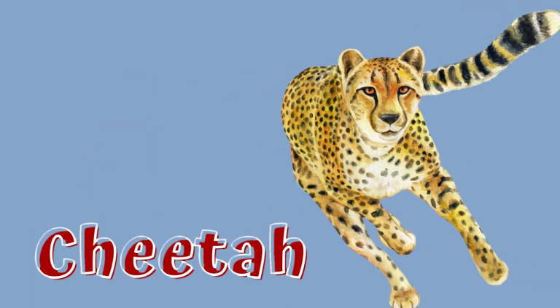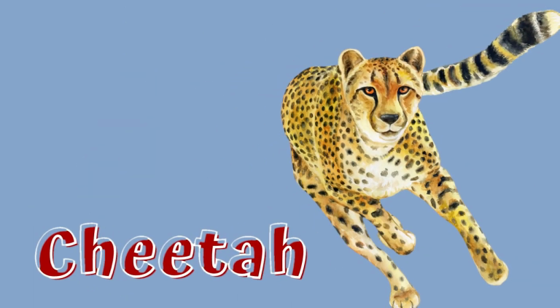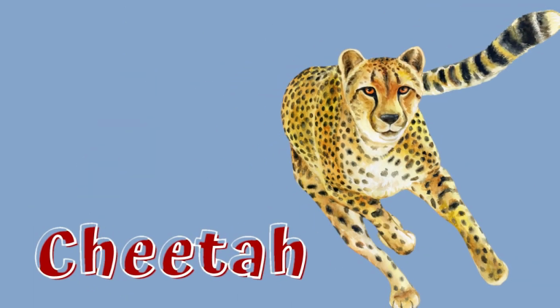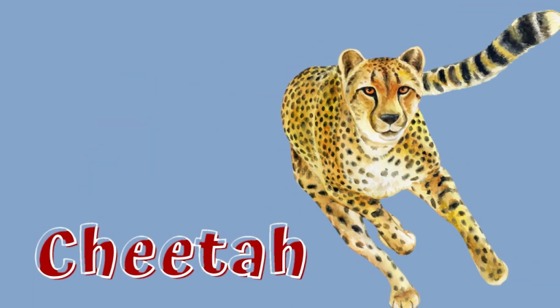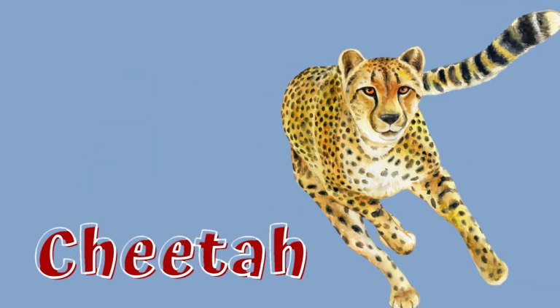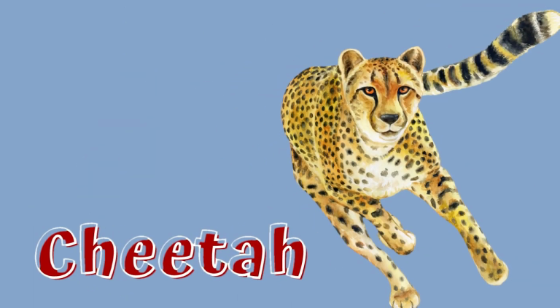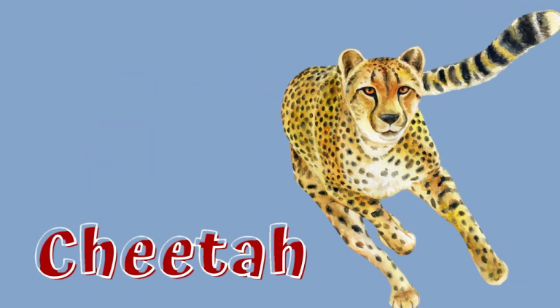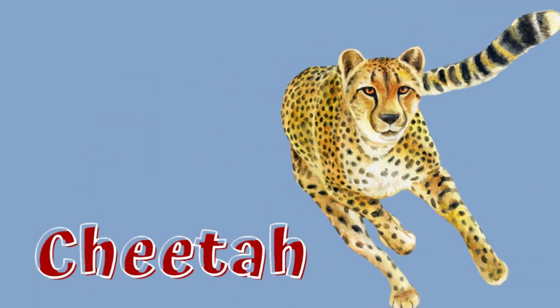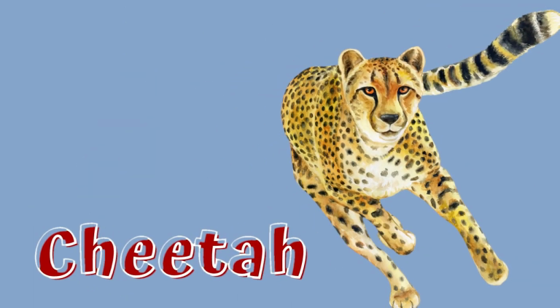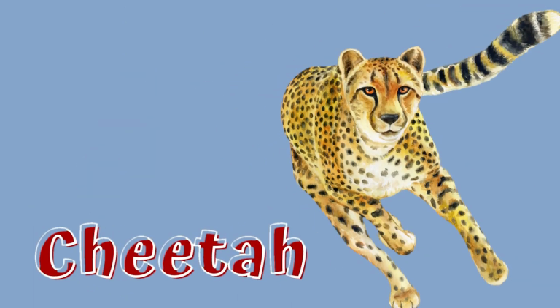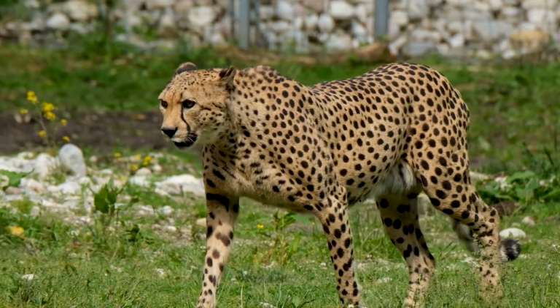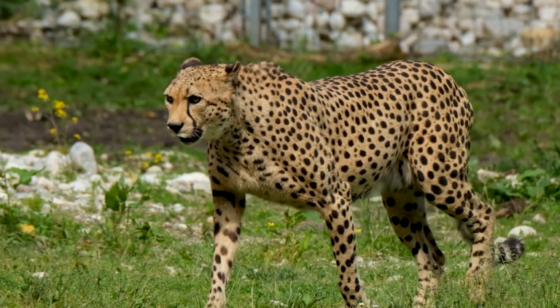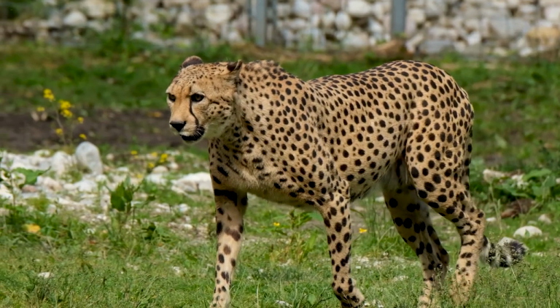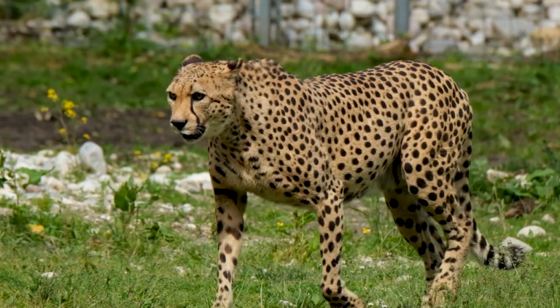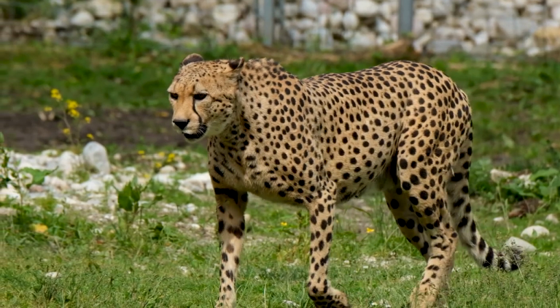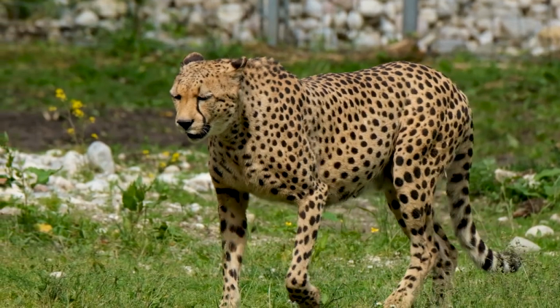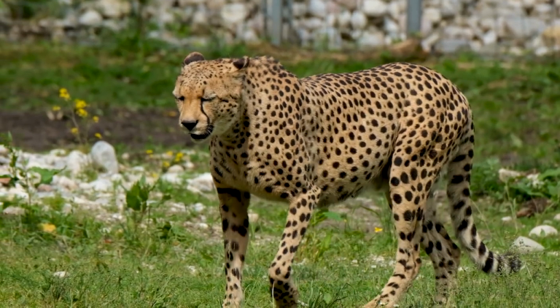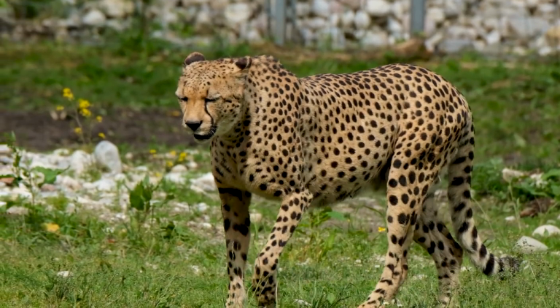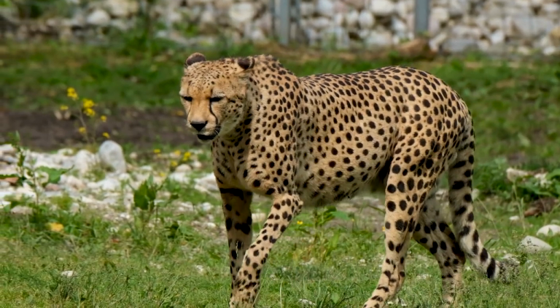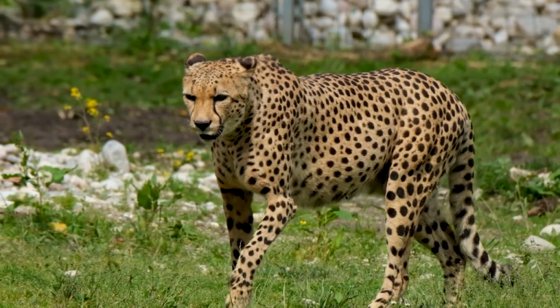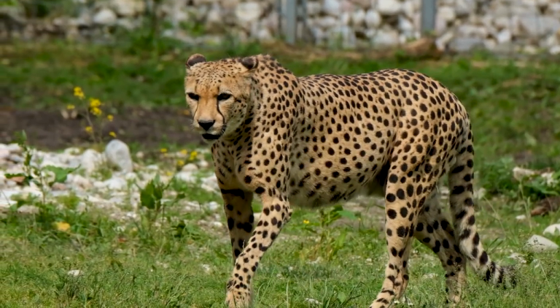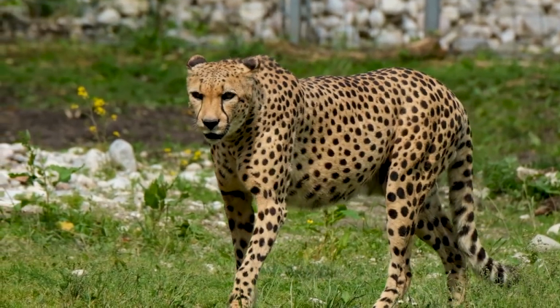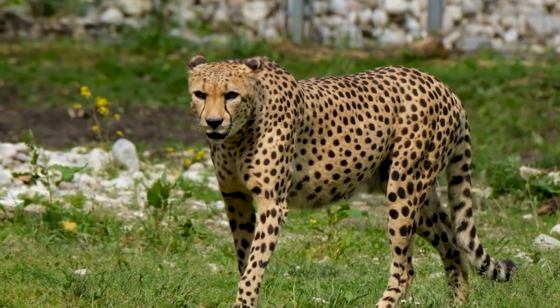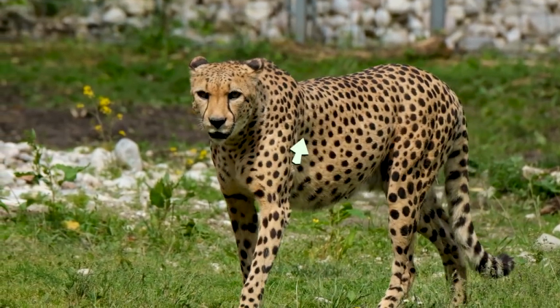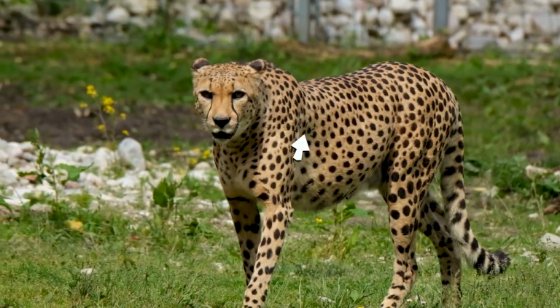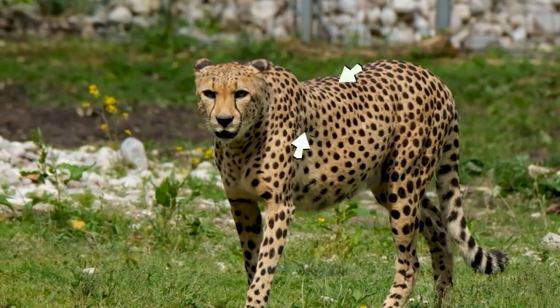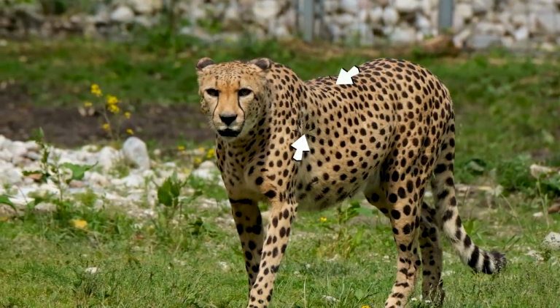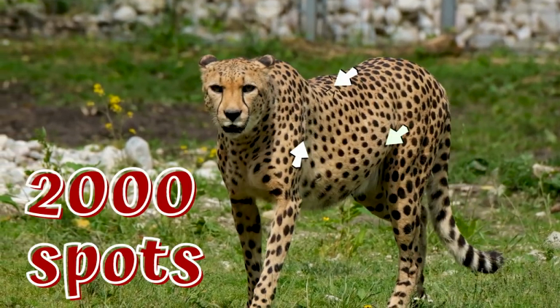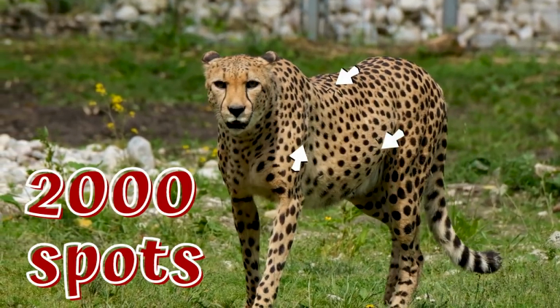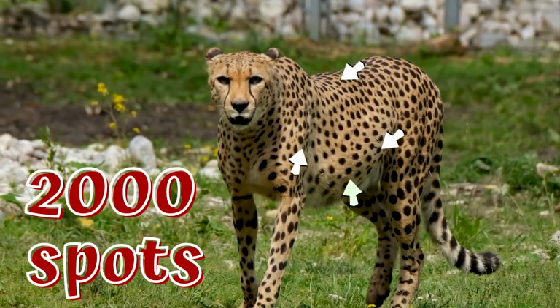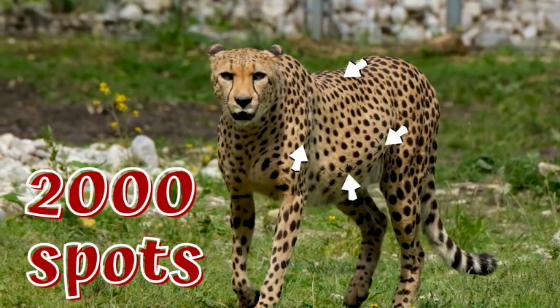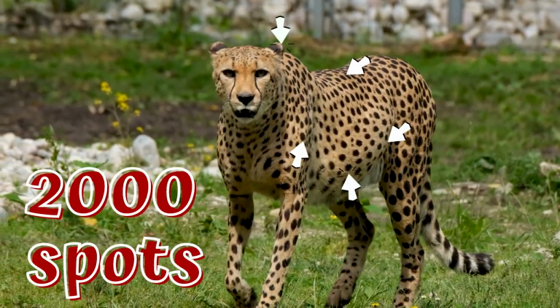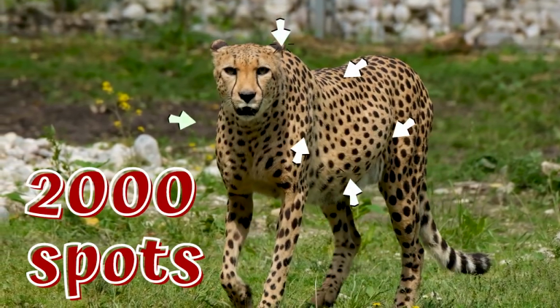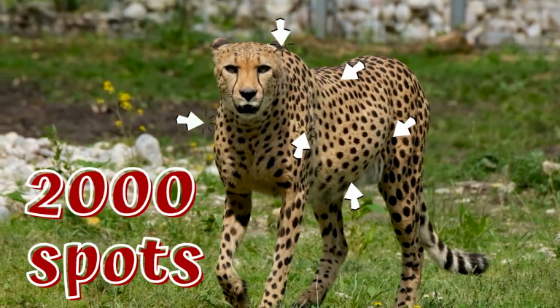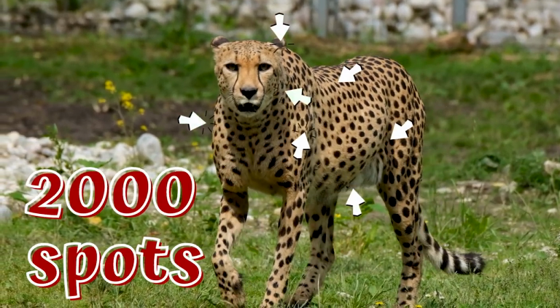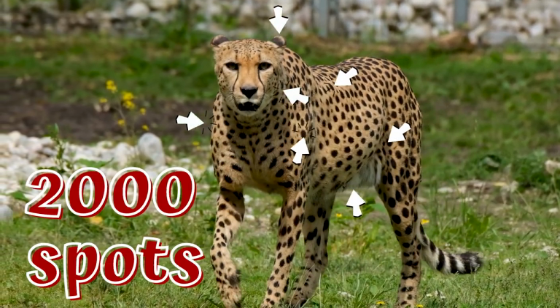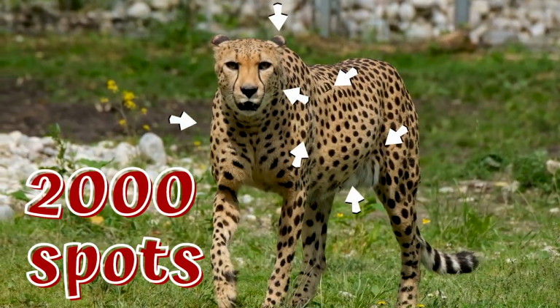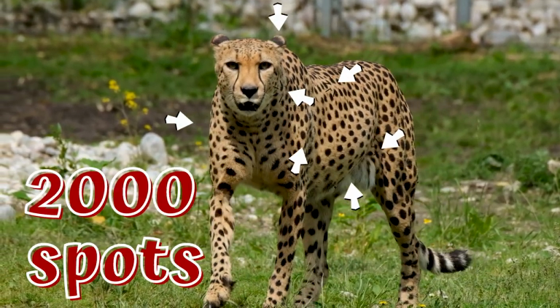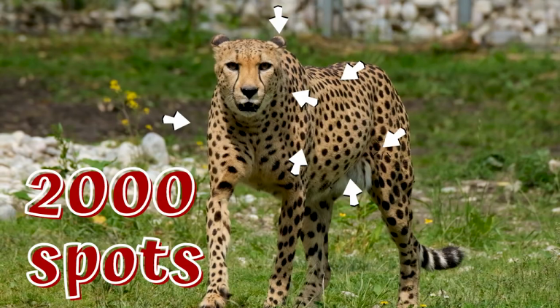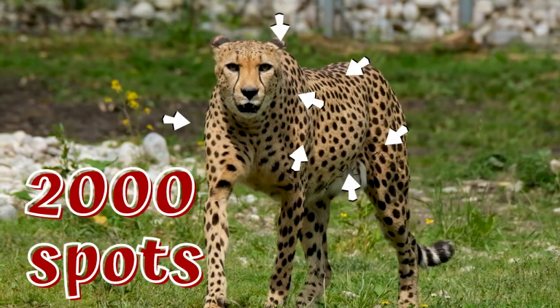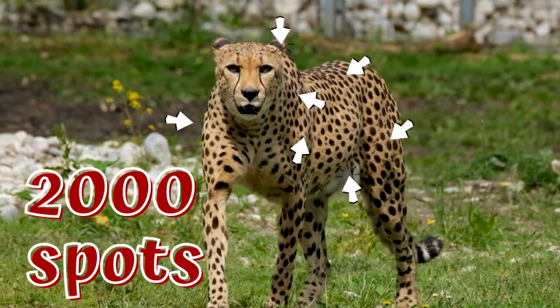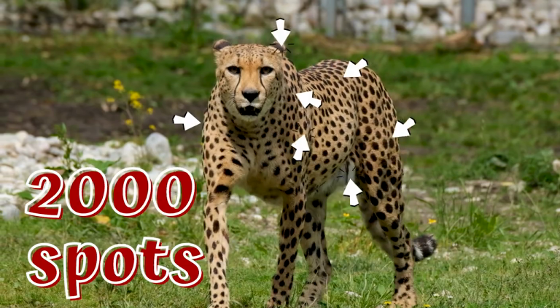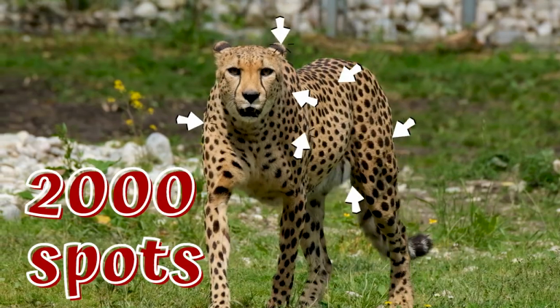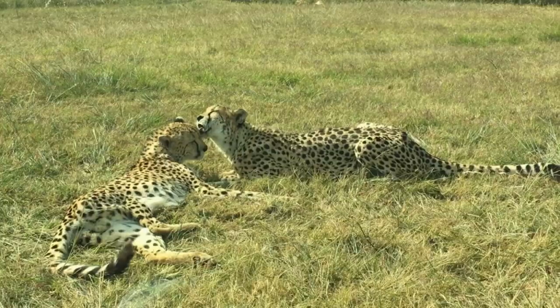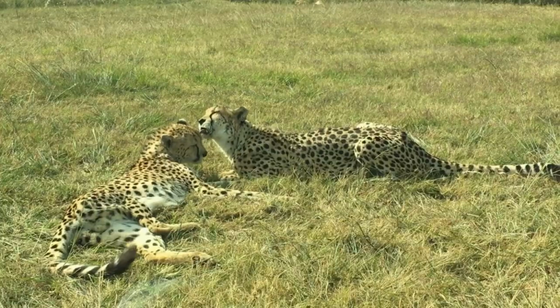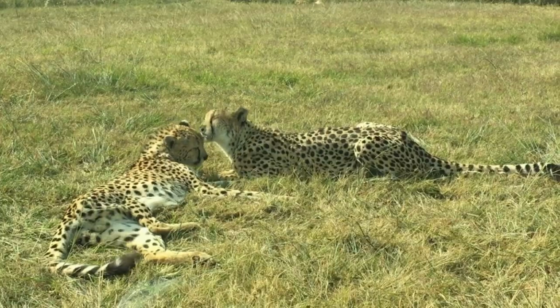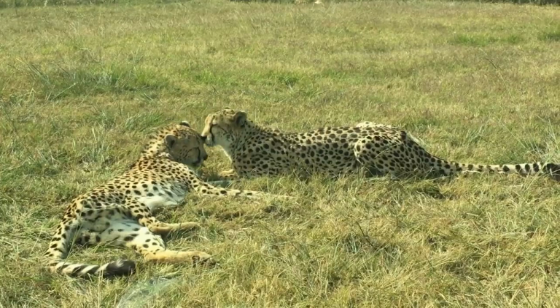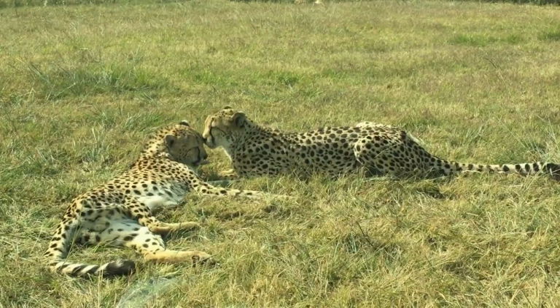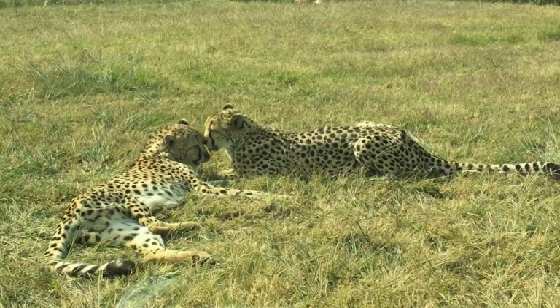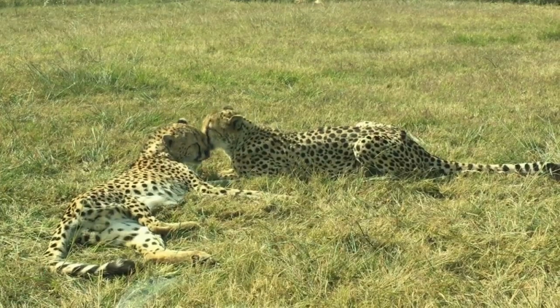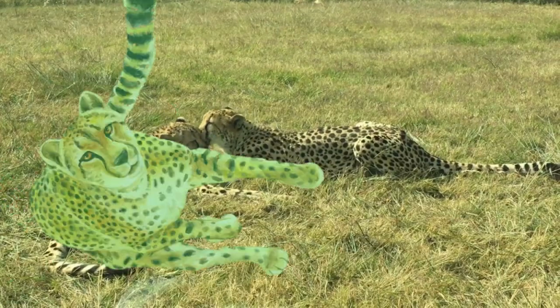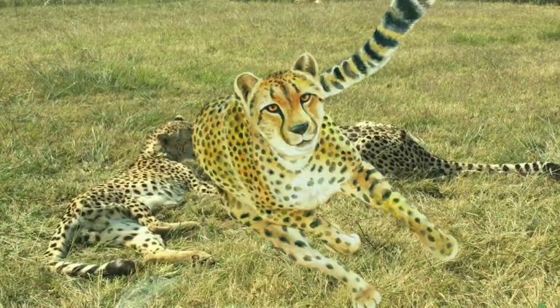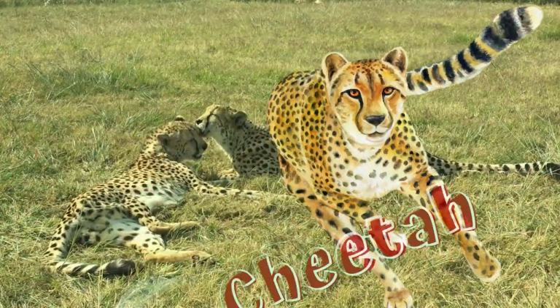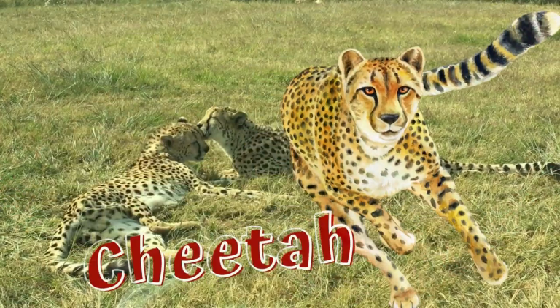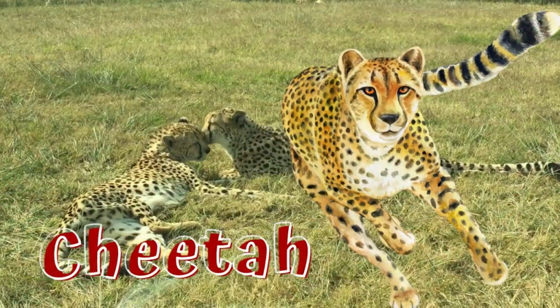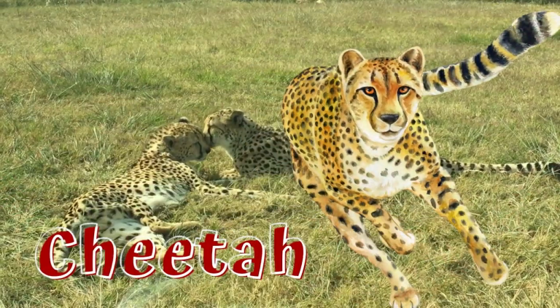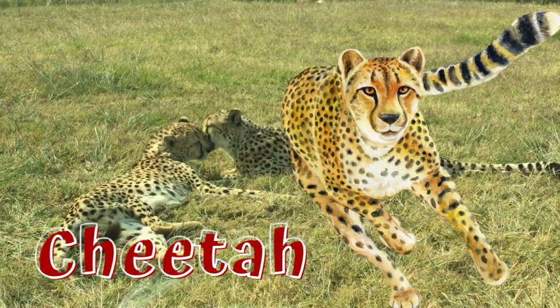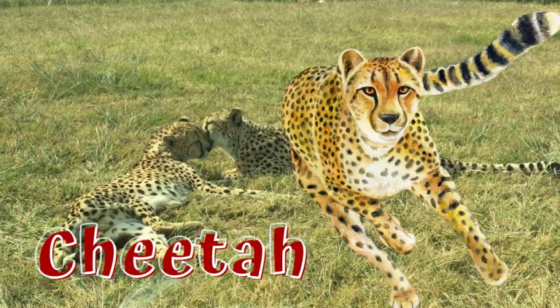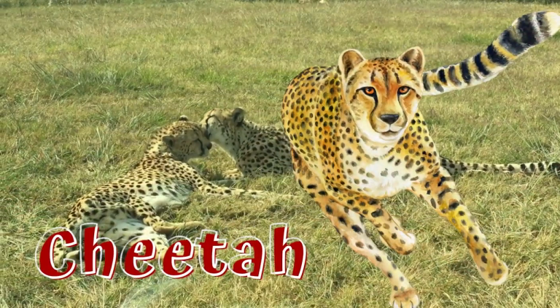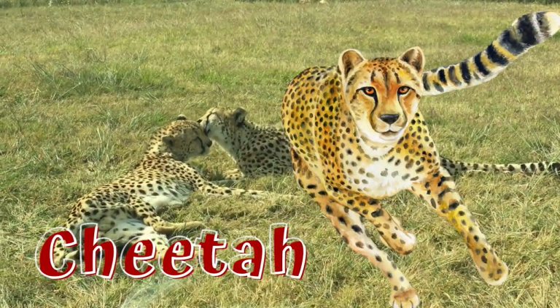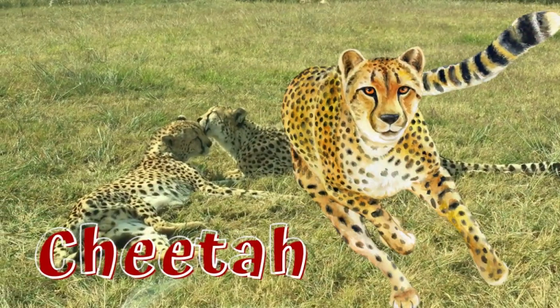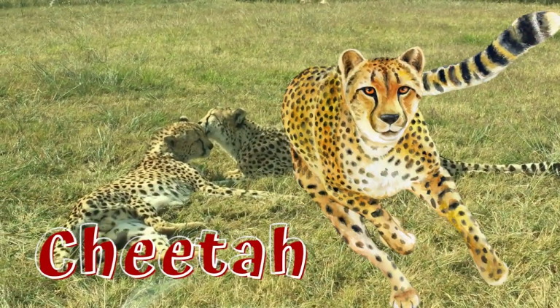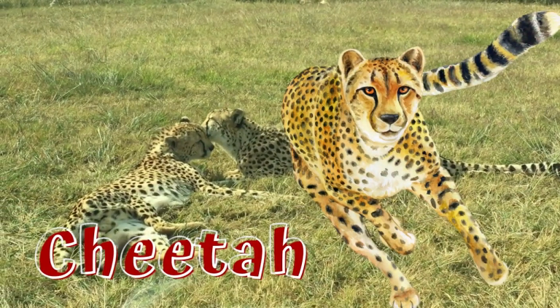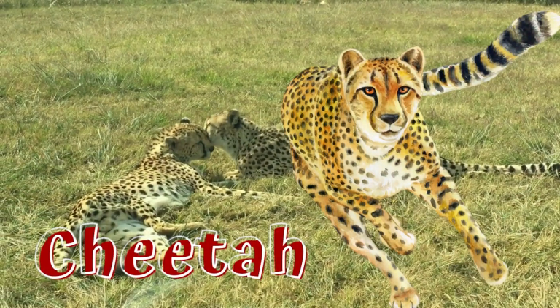Cheetahs are the fastest land animal on earth, and they have around 2,000 spots. The word cheetah comes from Hindi.